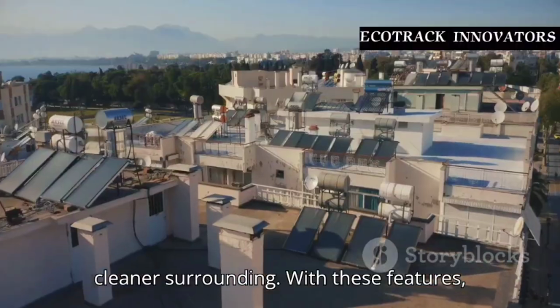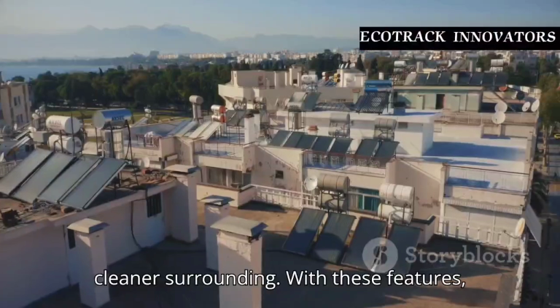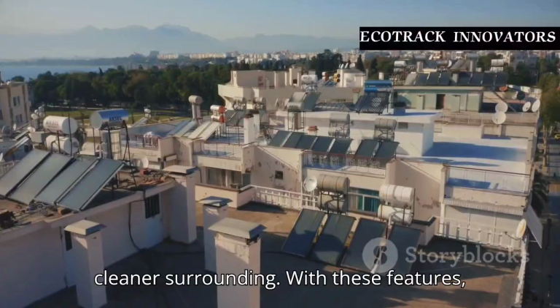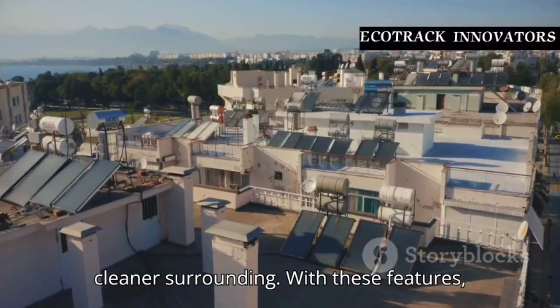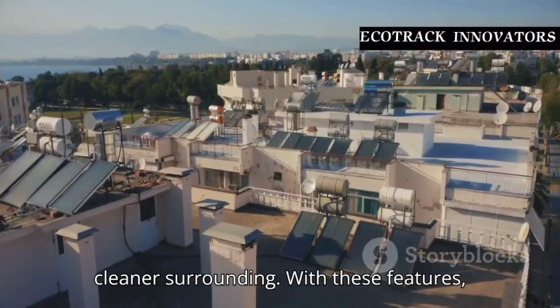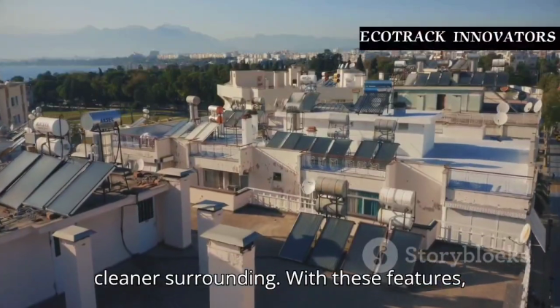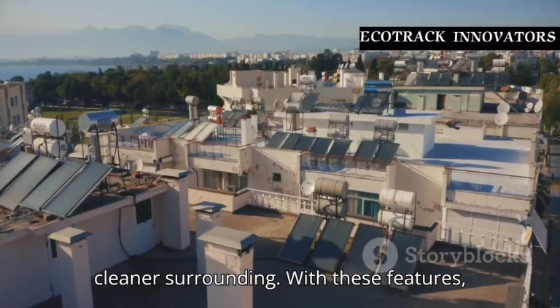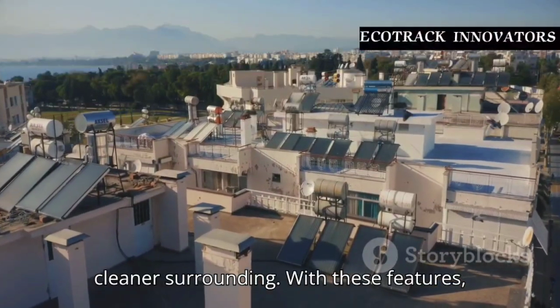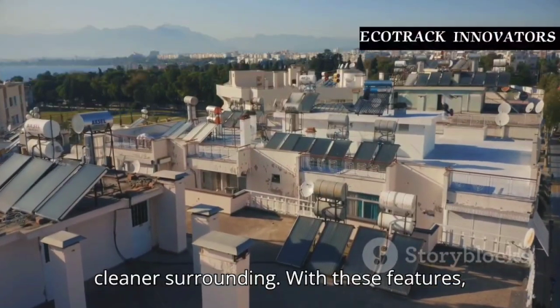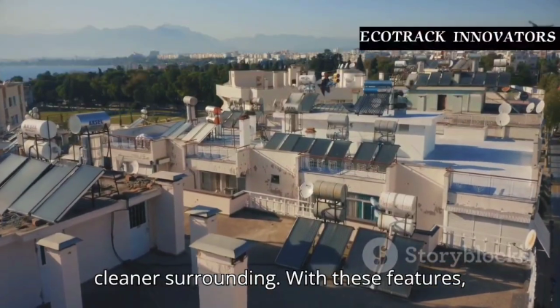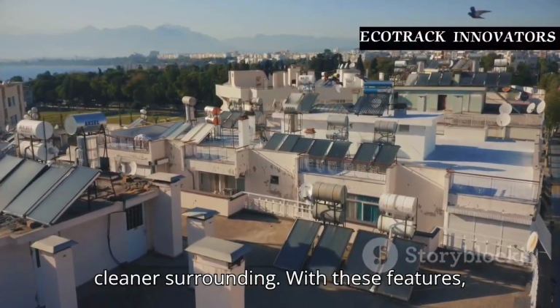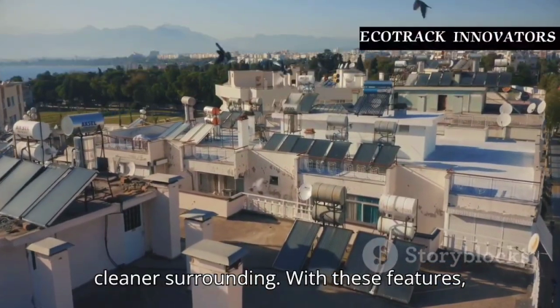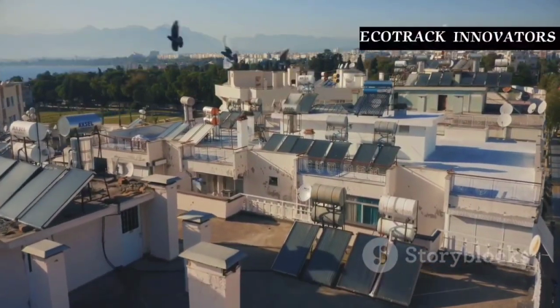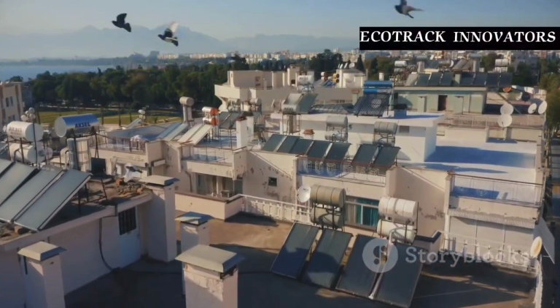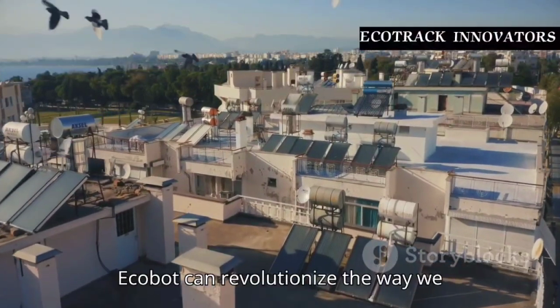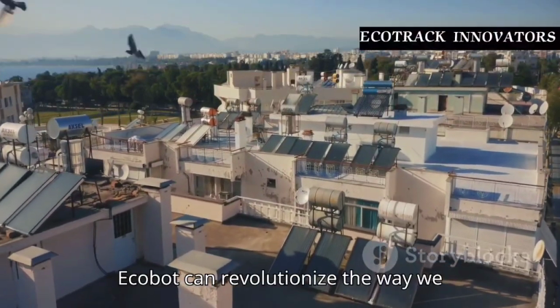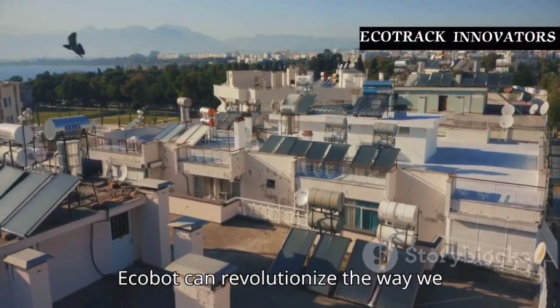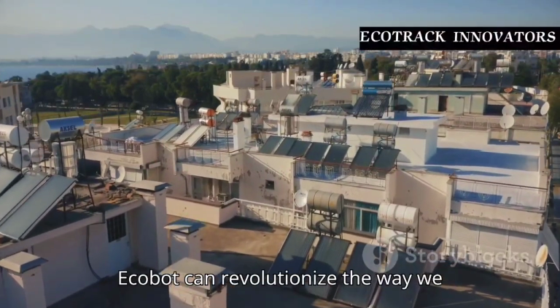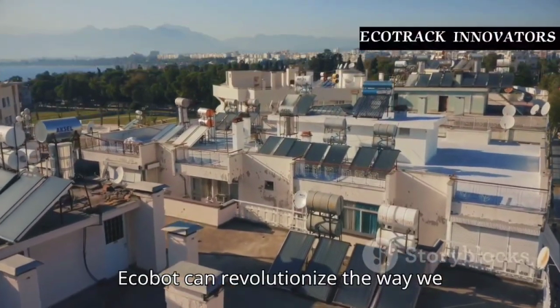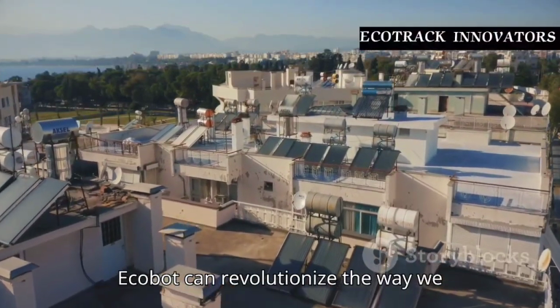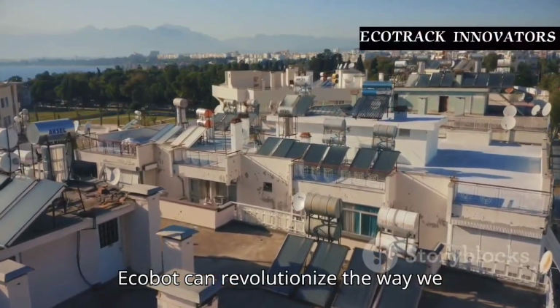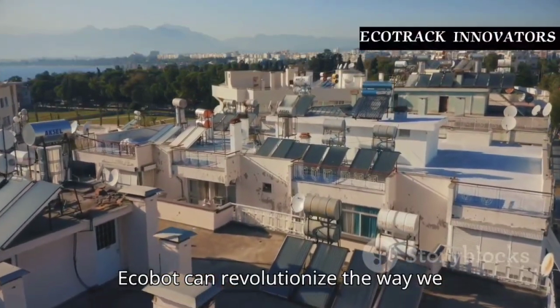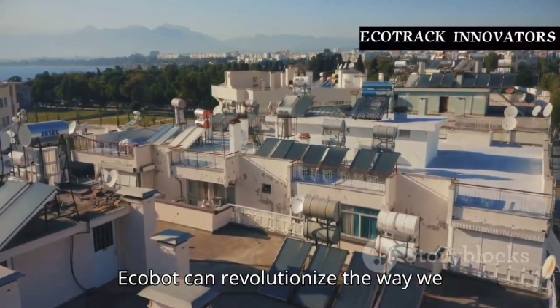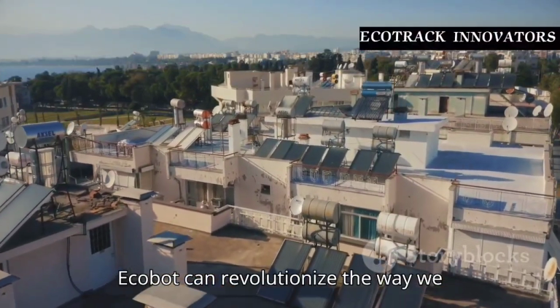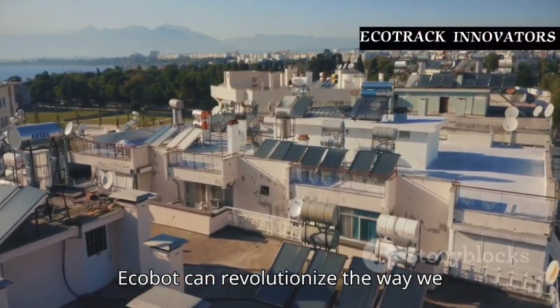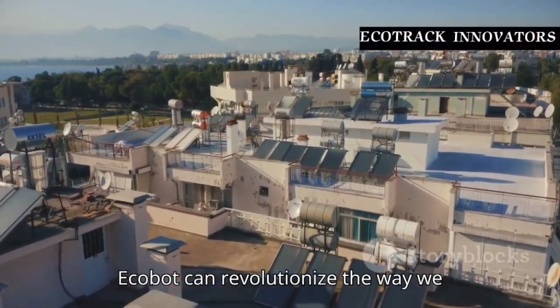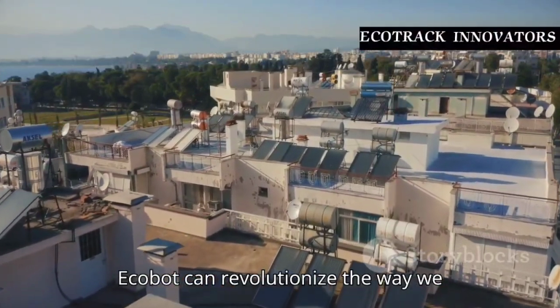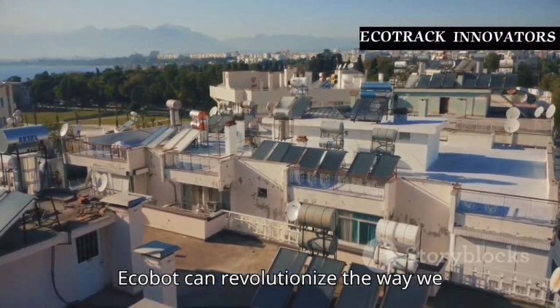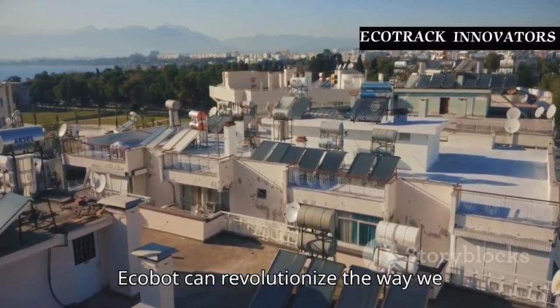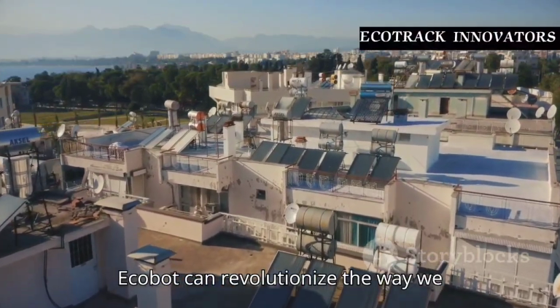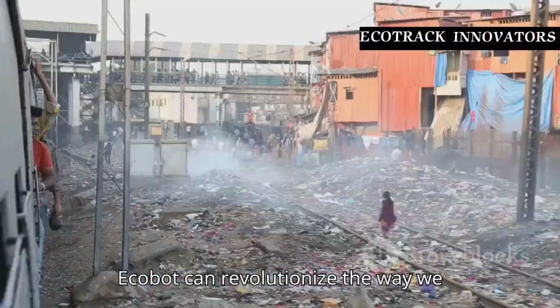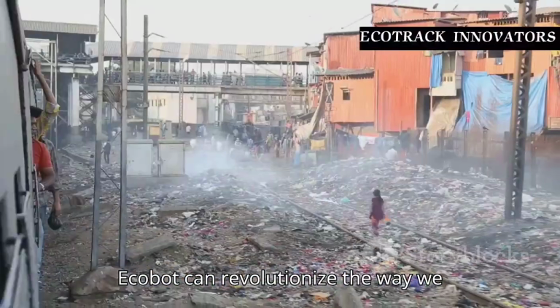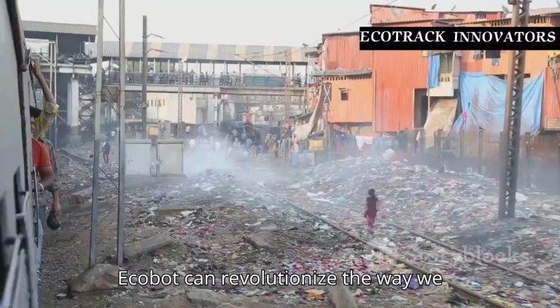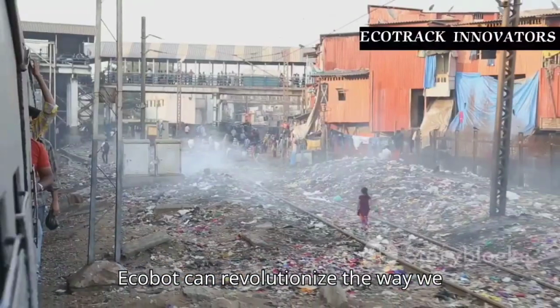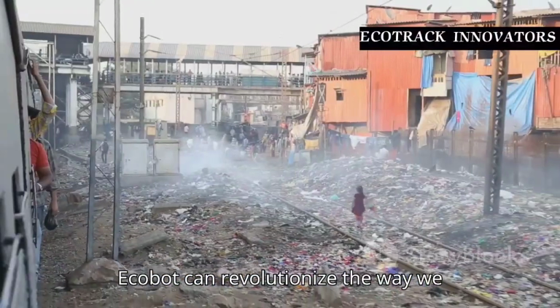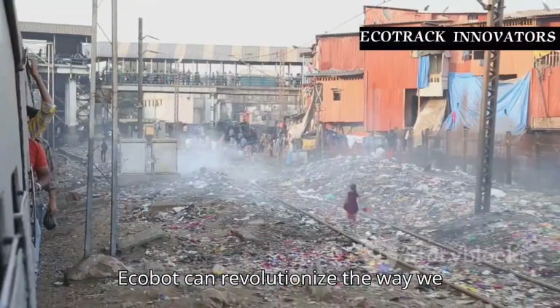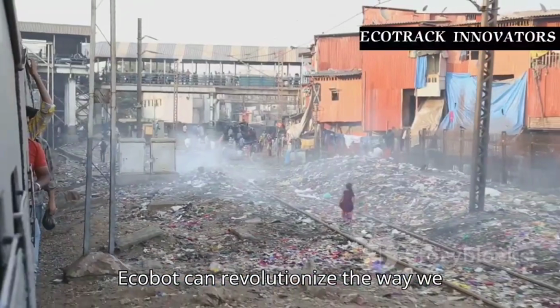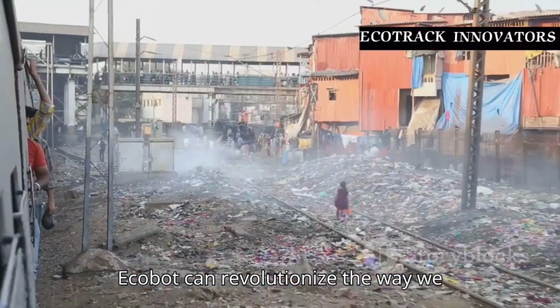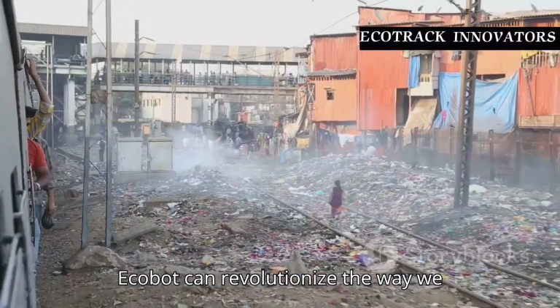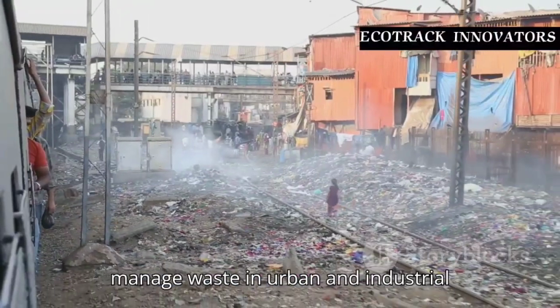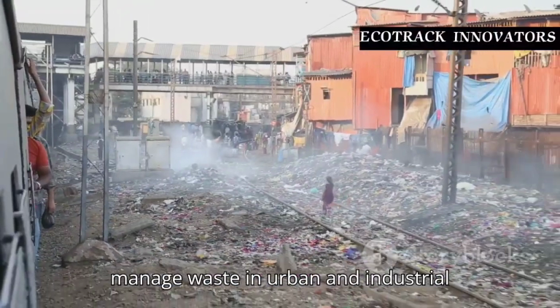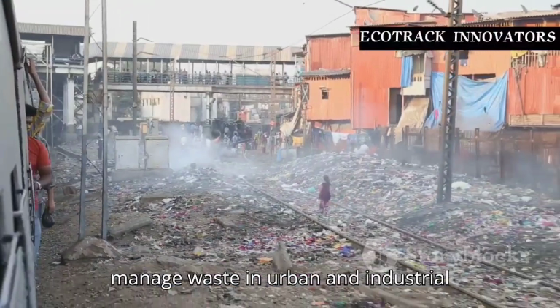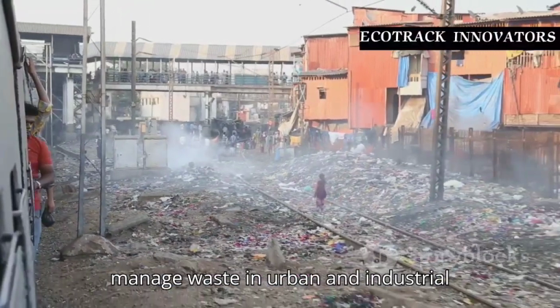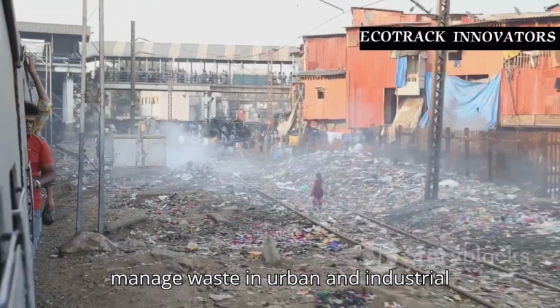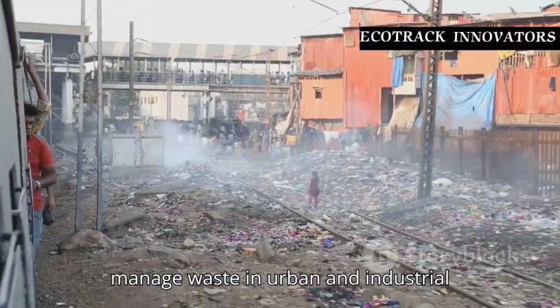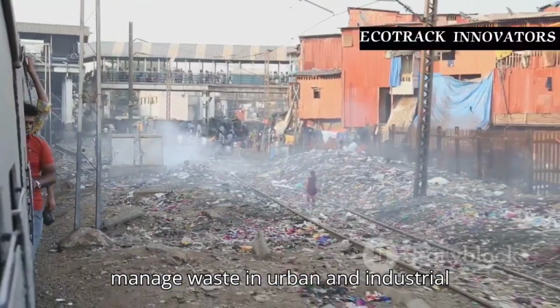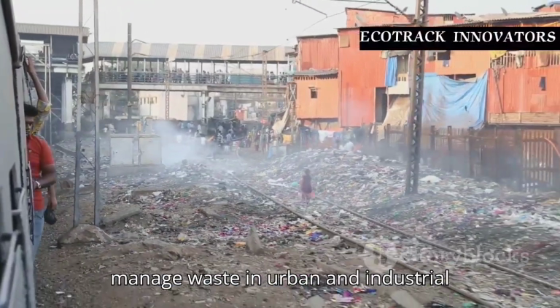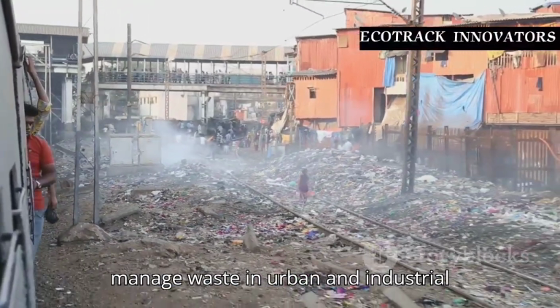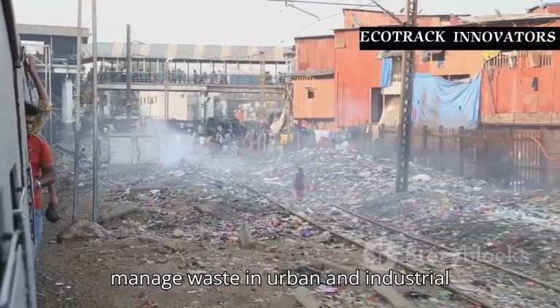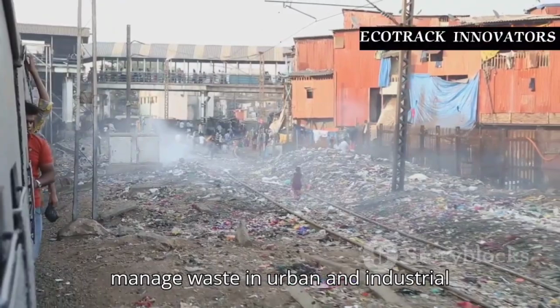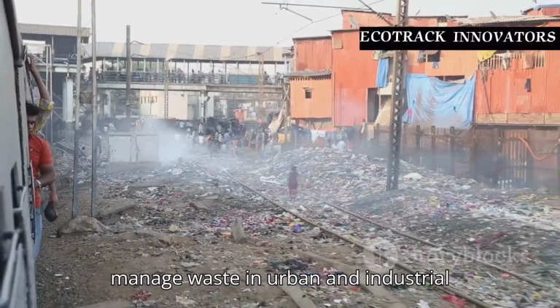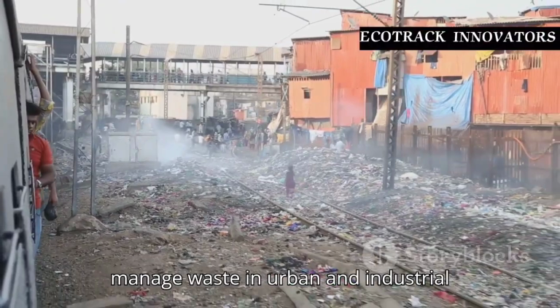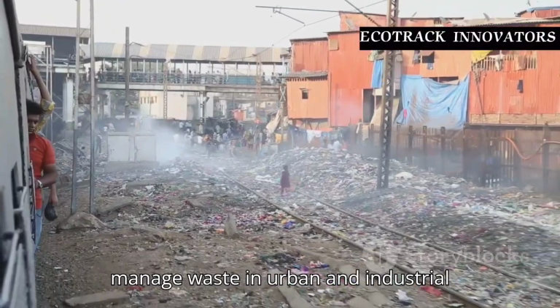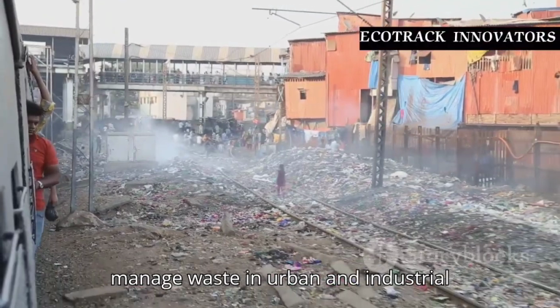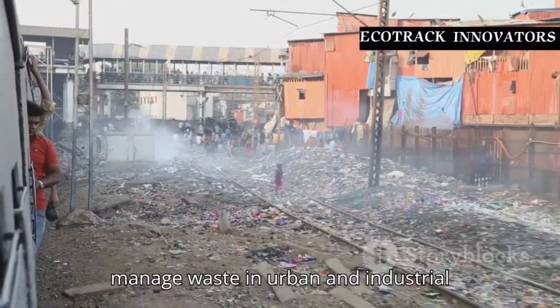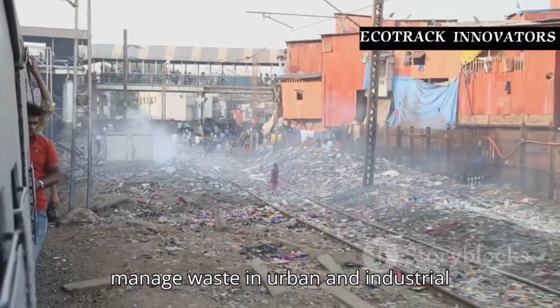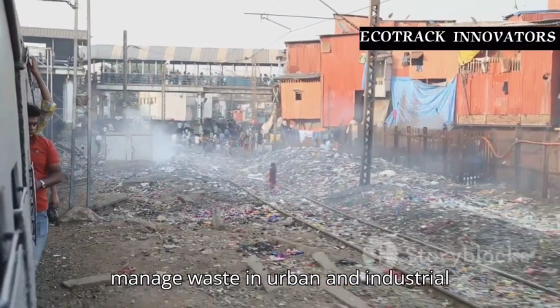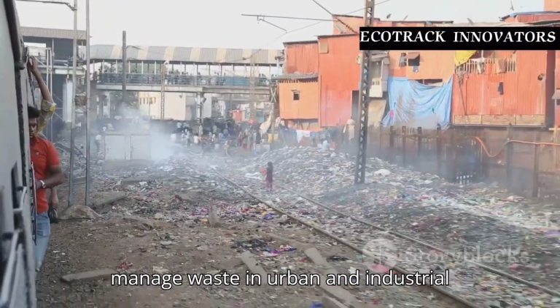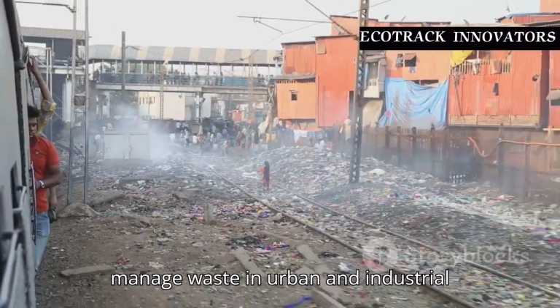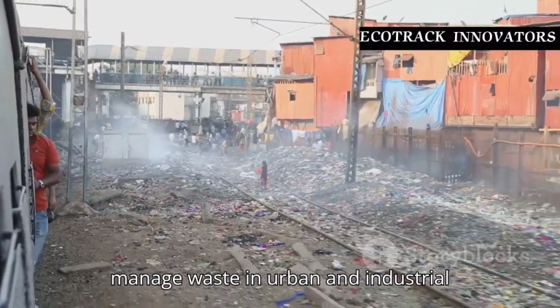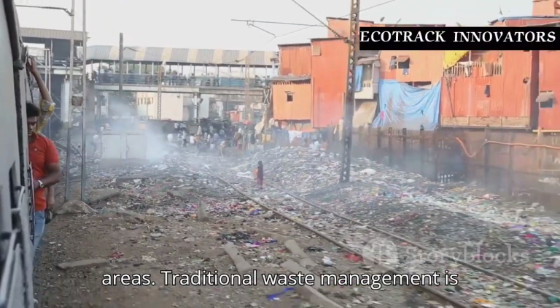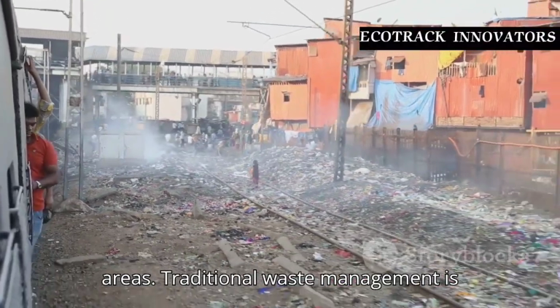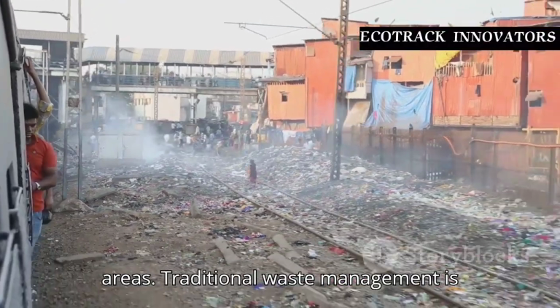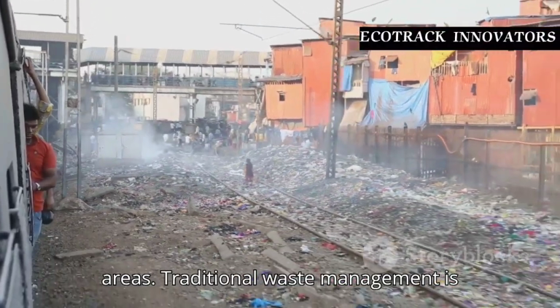With these features, Ecobot can revolutionize the way we manage waste in urban and industrial areas.